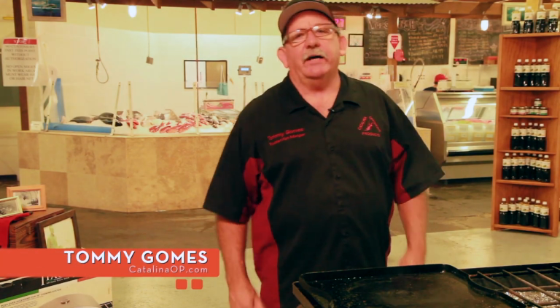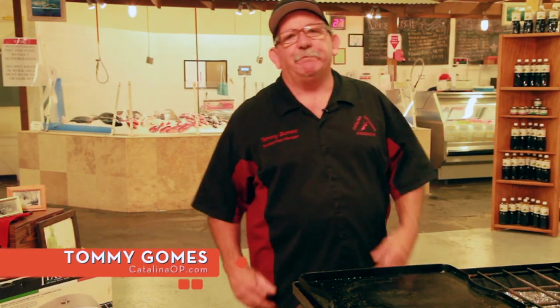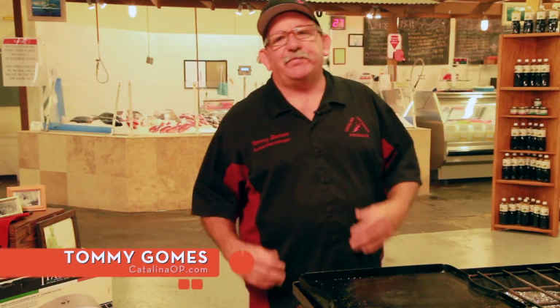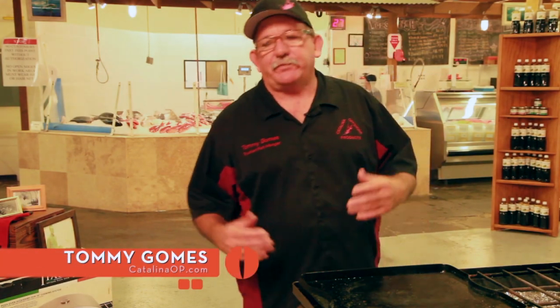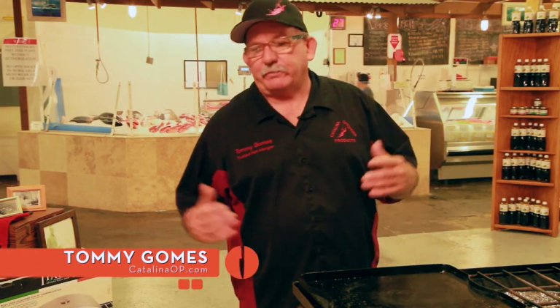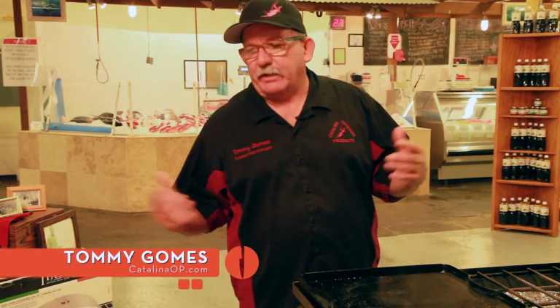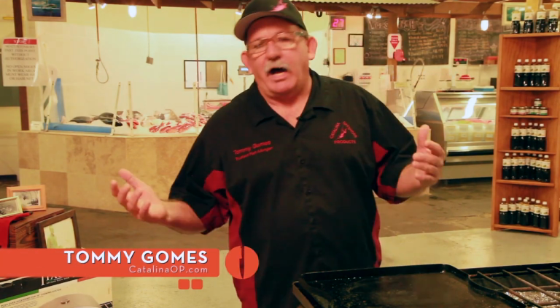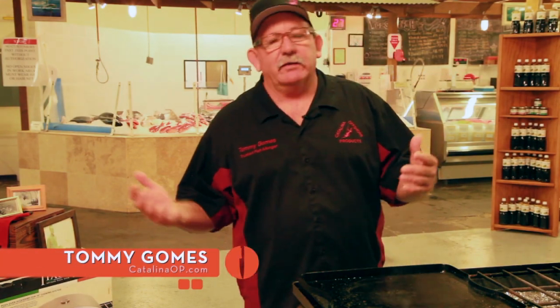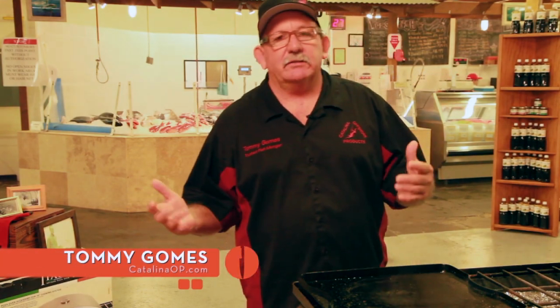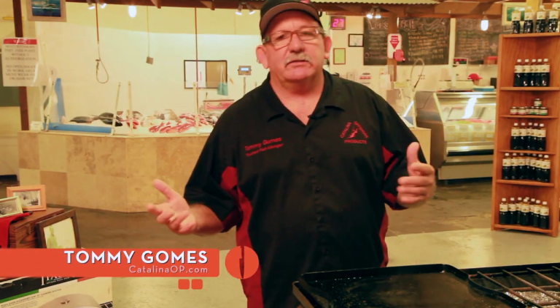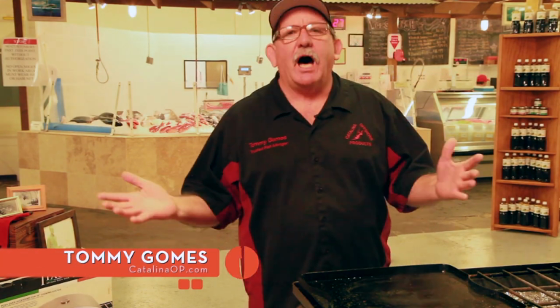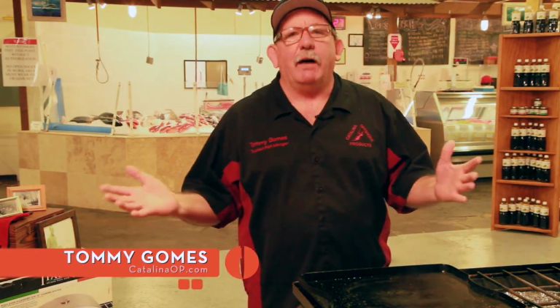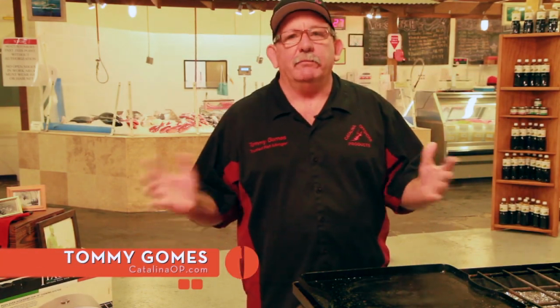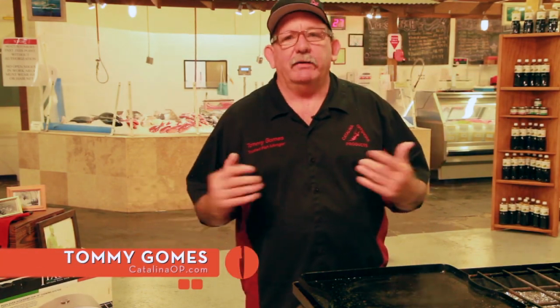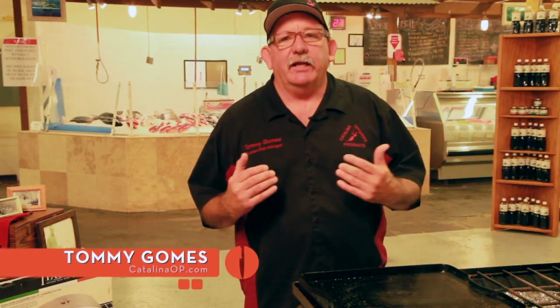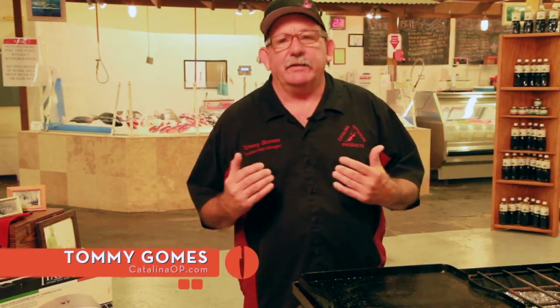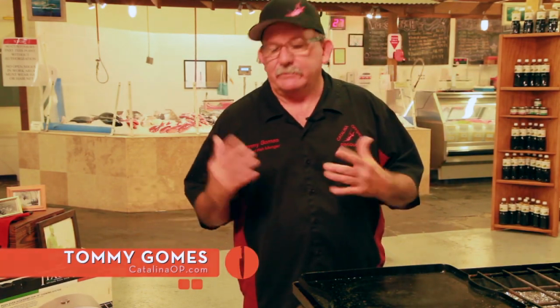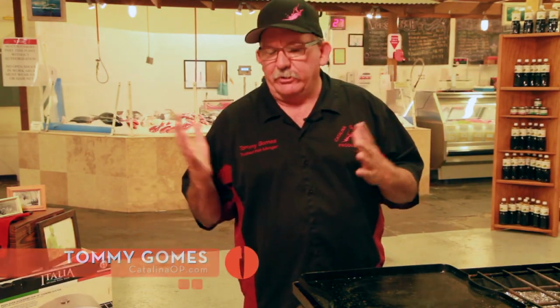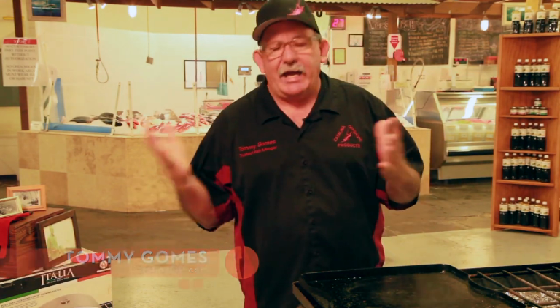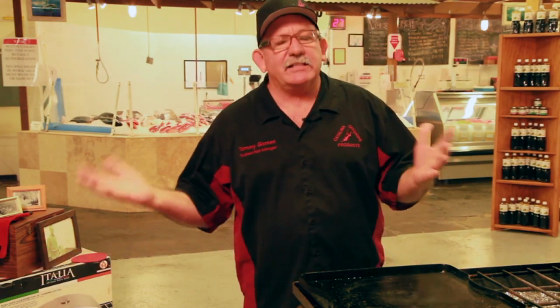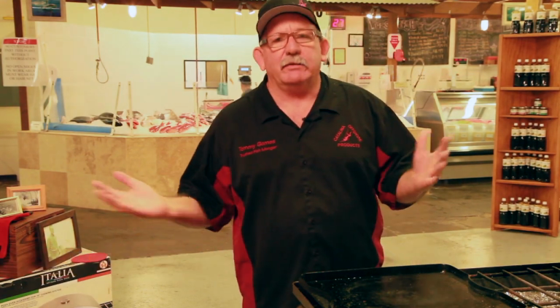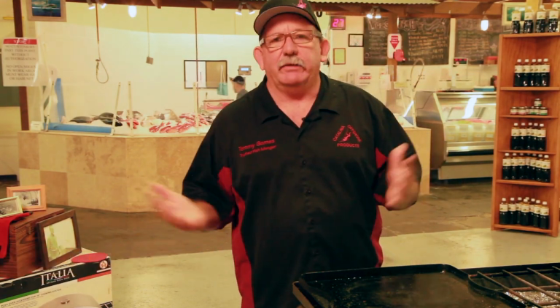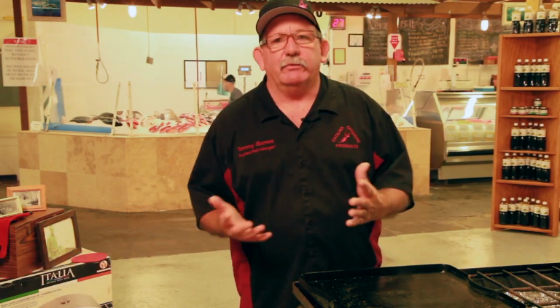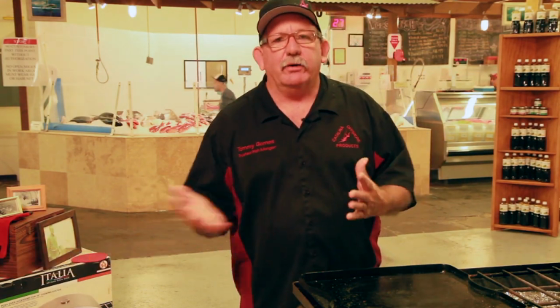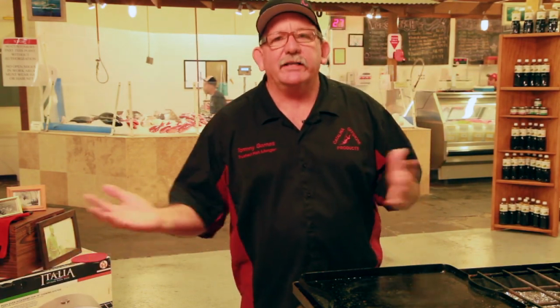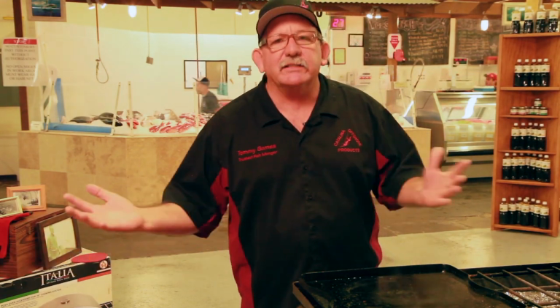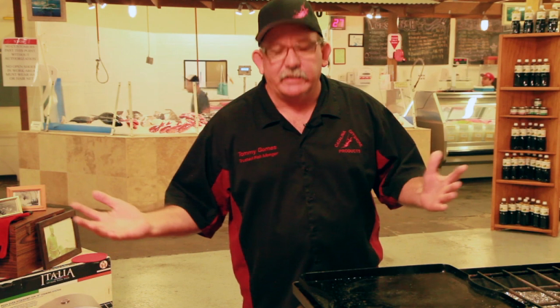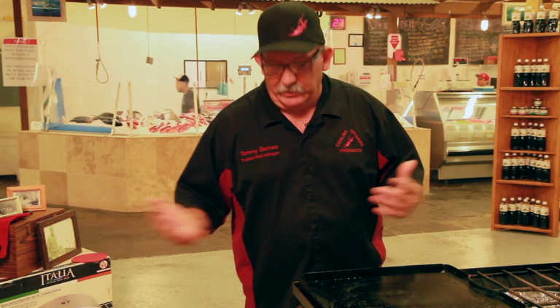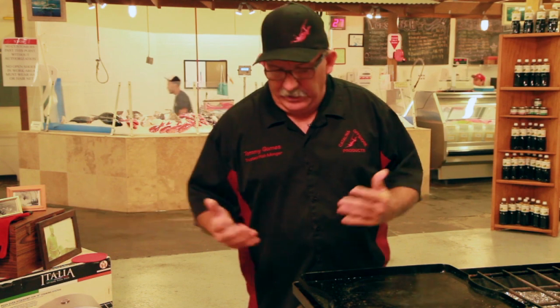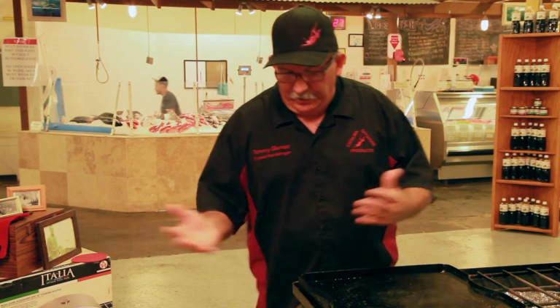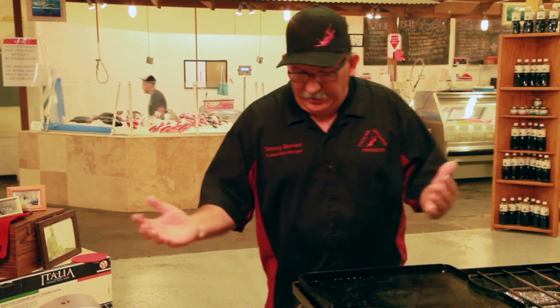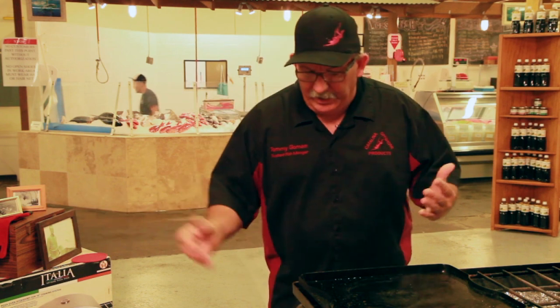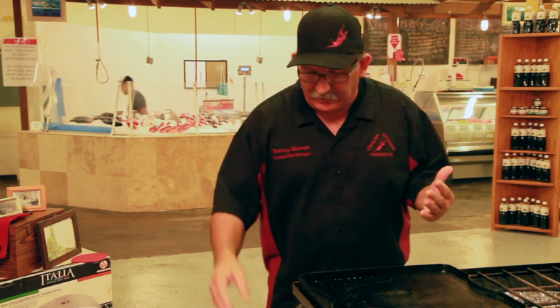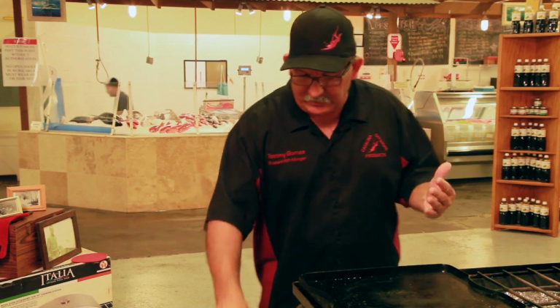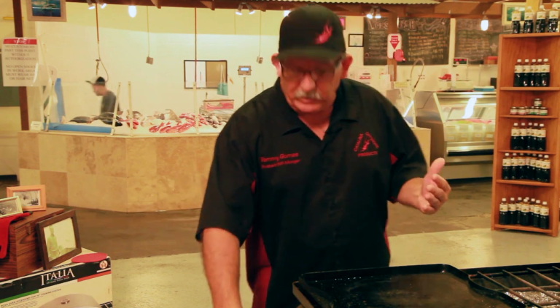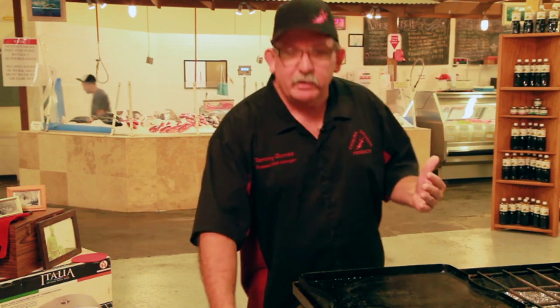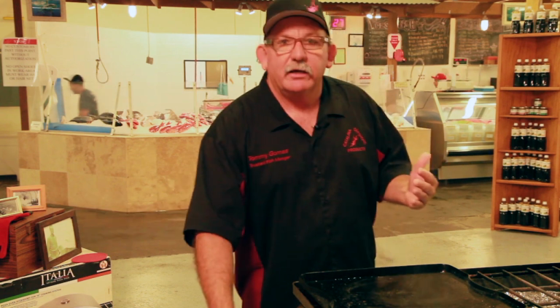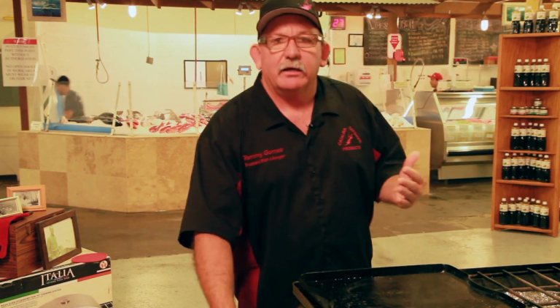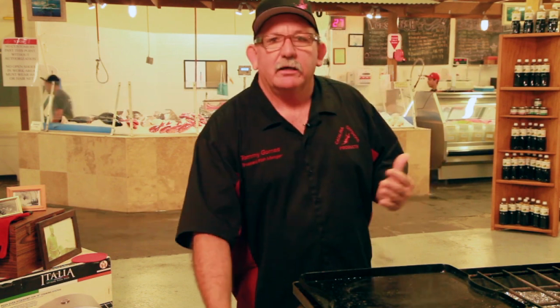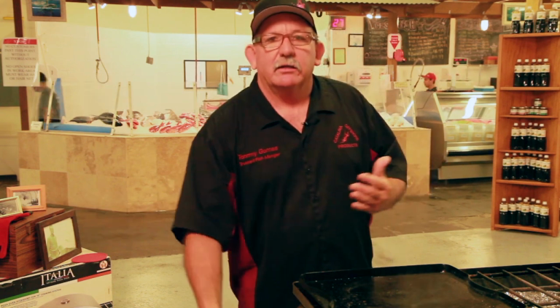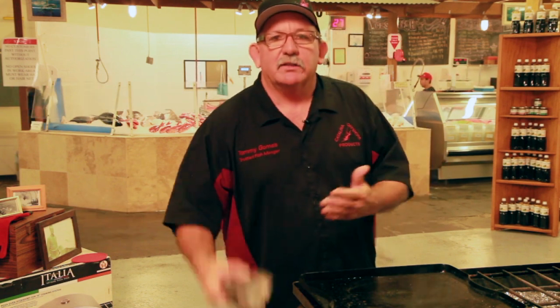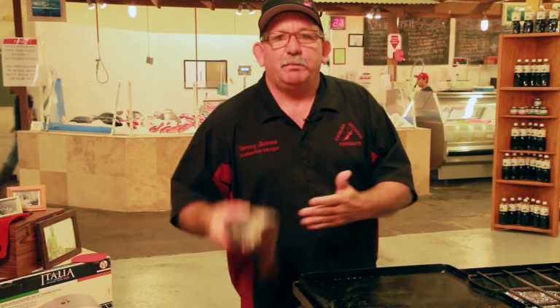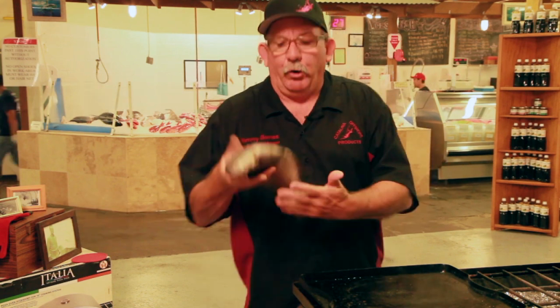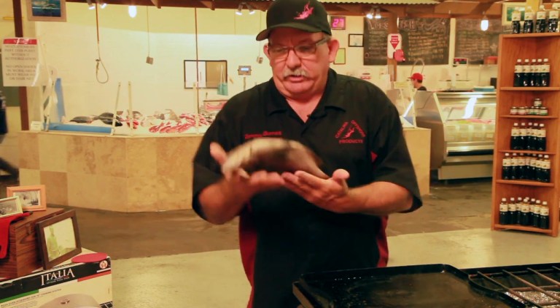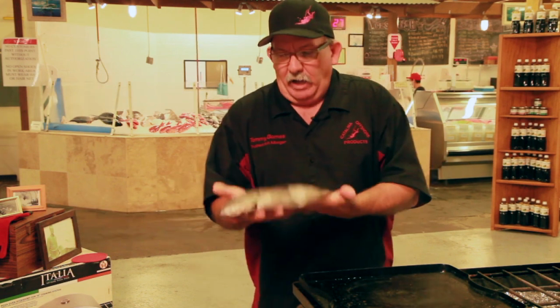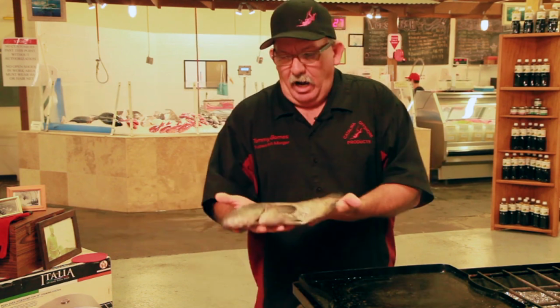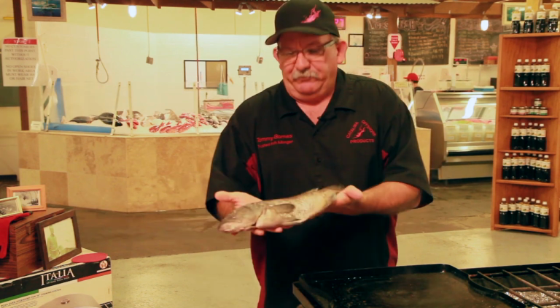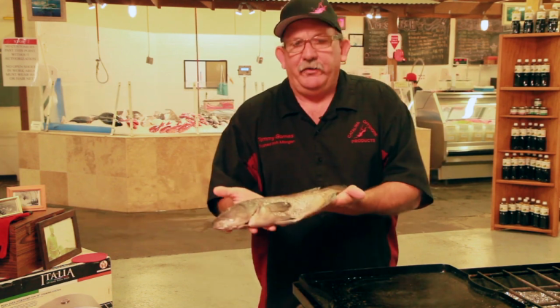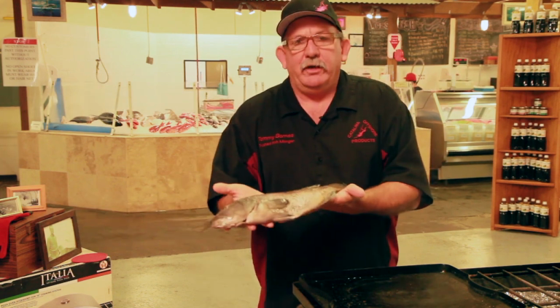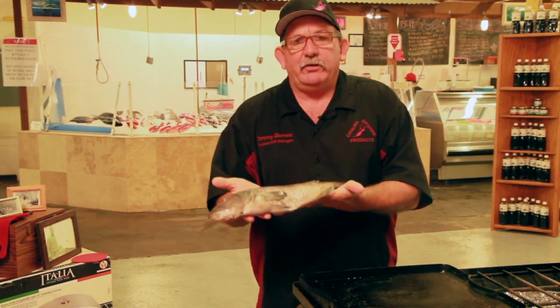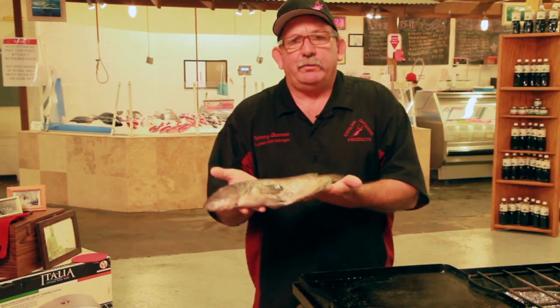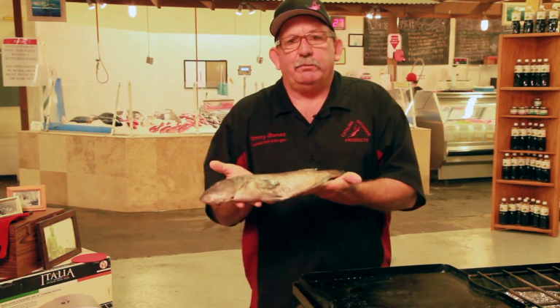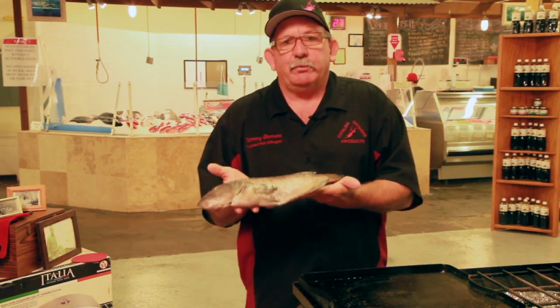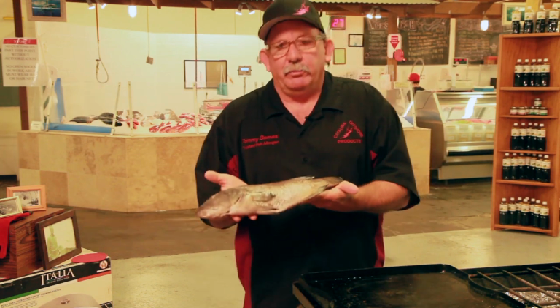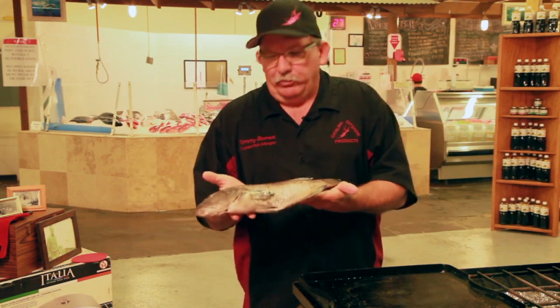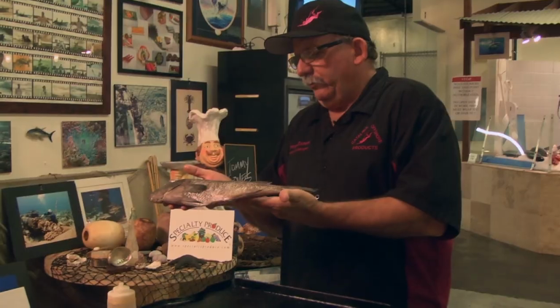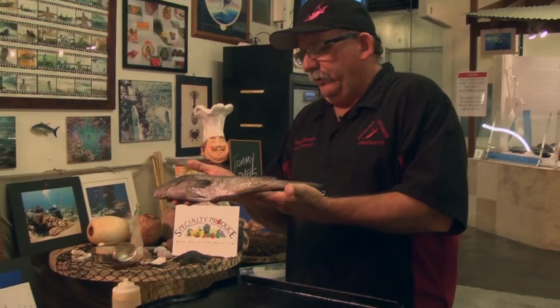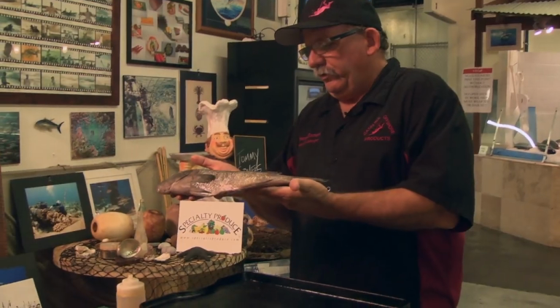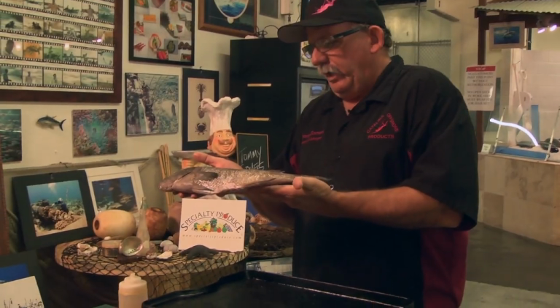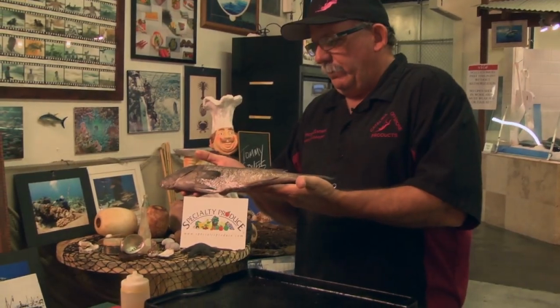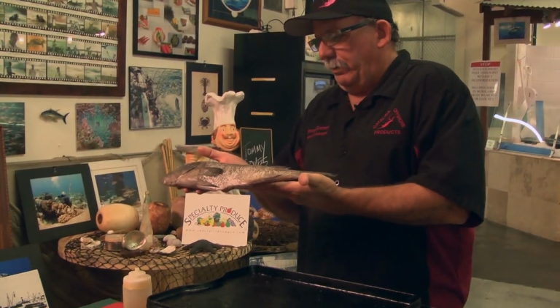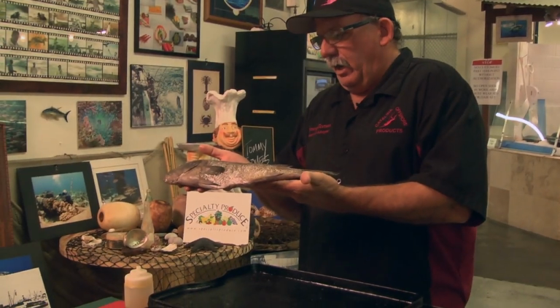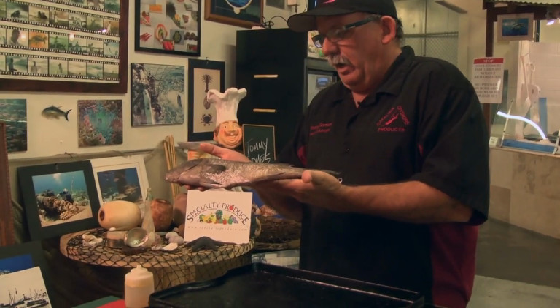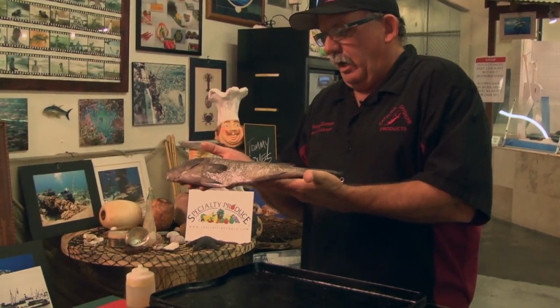Cabrilla, Scott, stop. They're asking me, what is it? Here it is. Sport caught fish, commercial fish out of Baja.